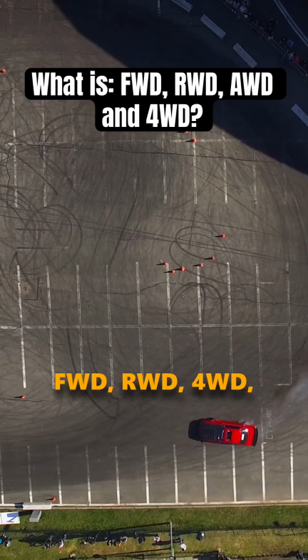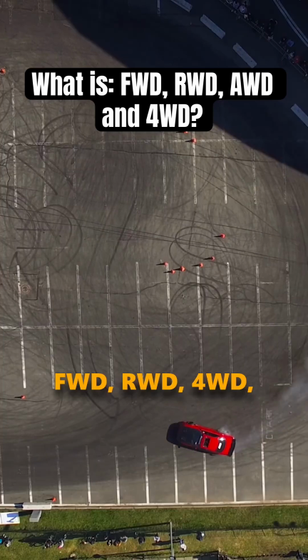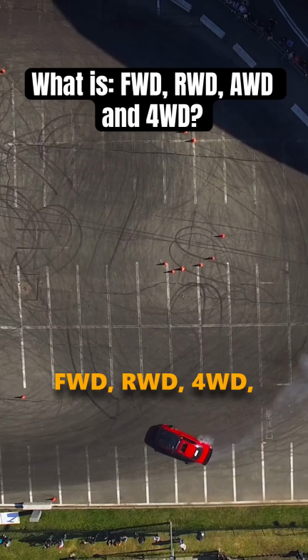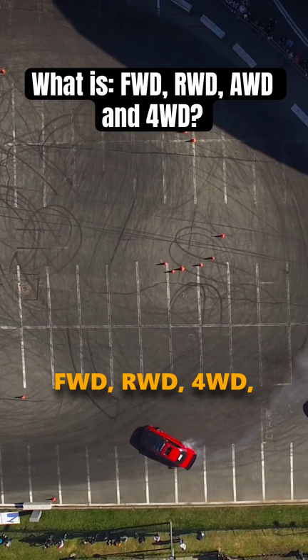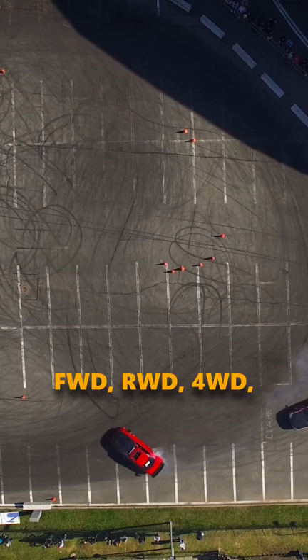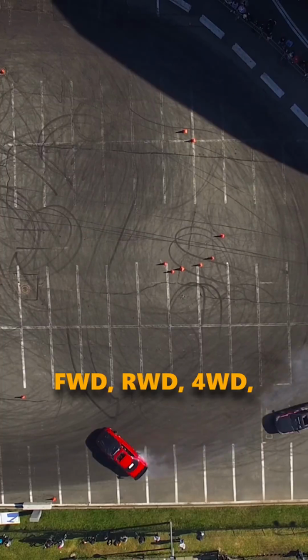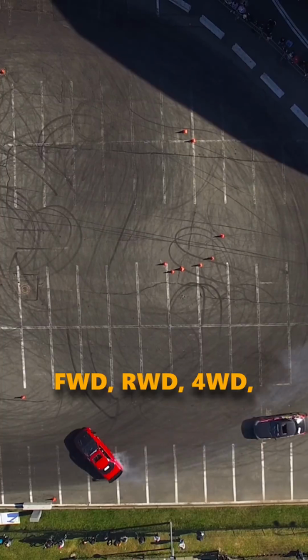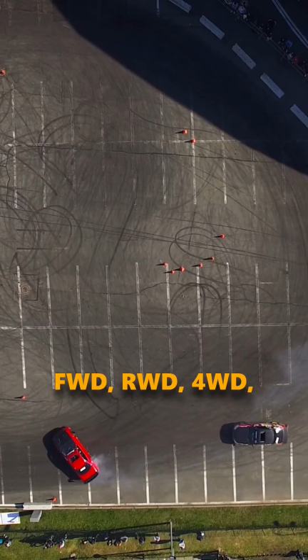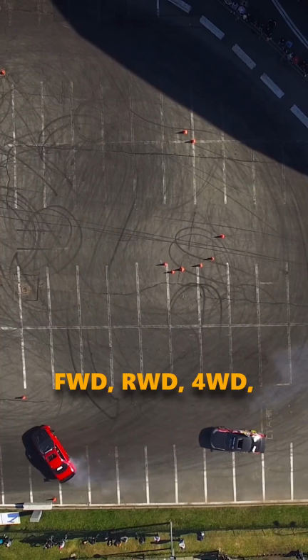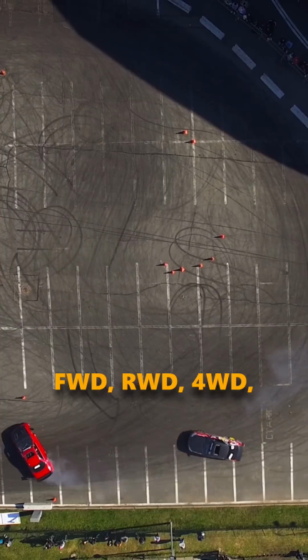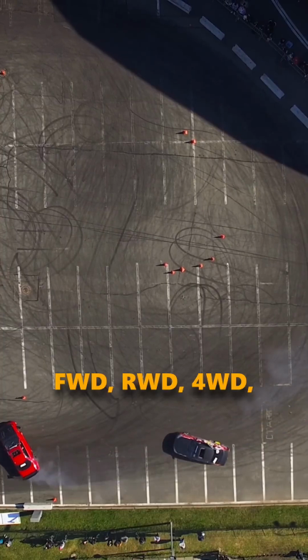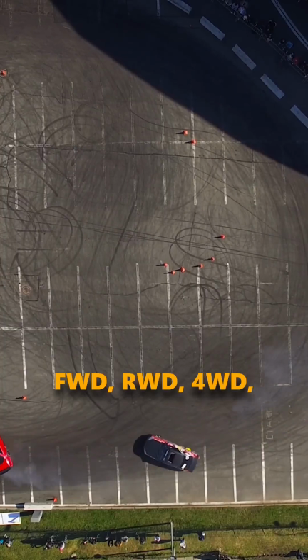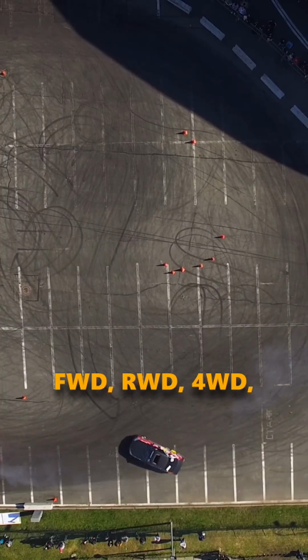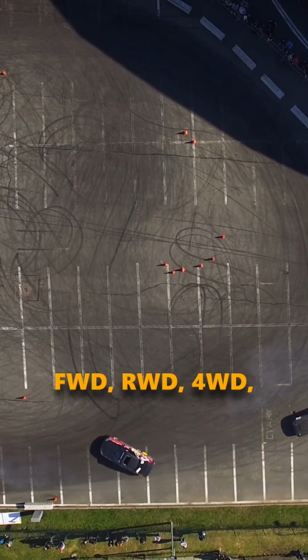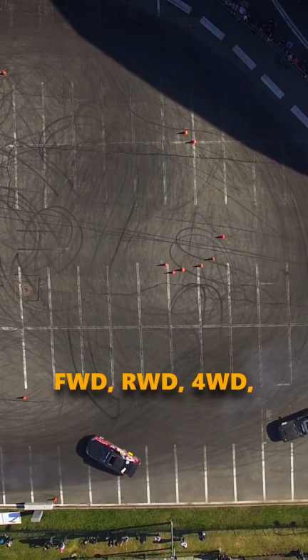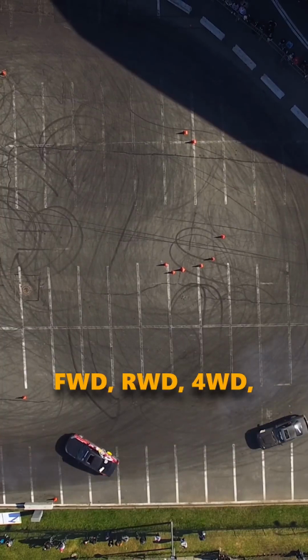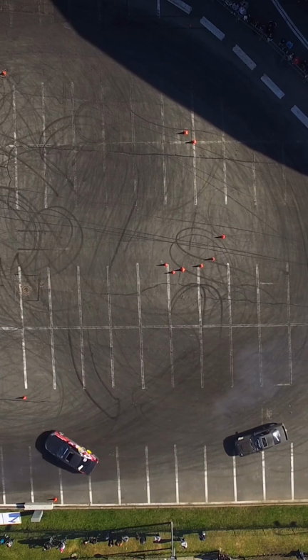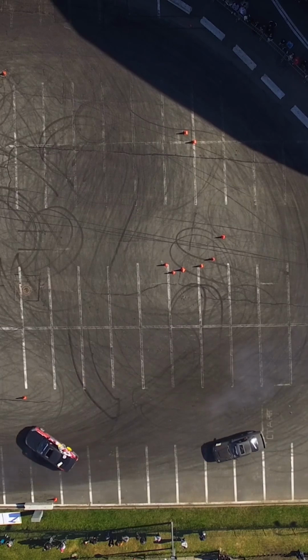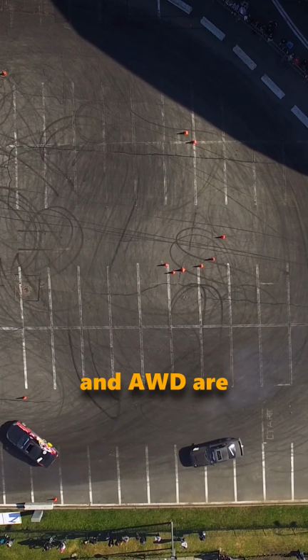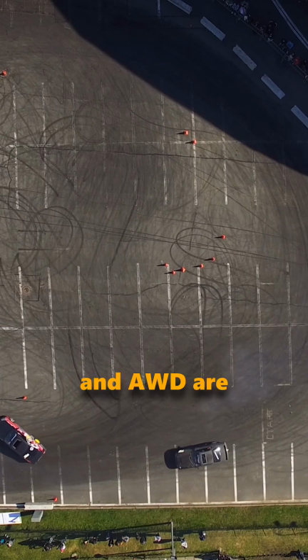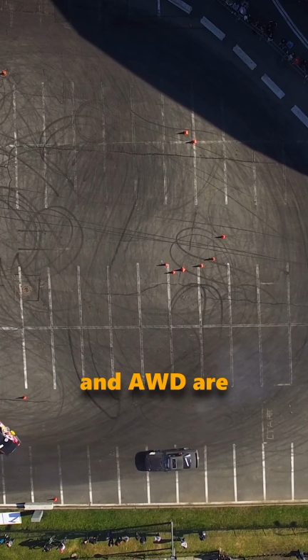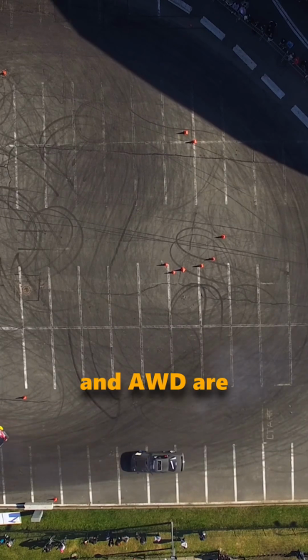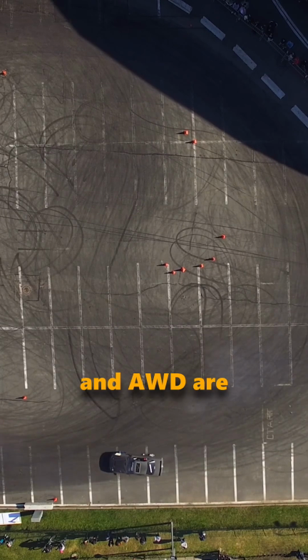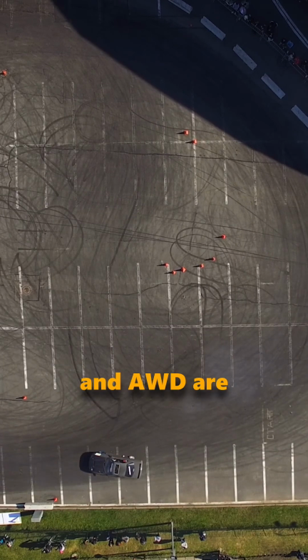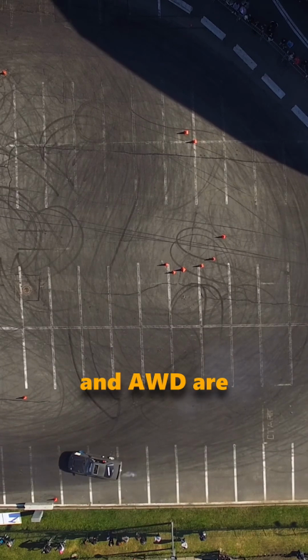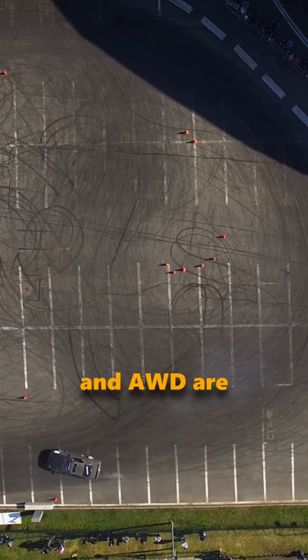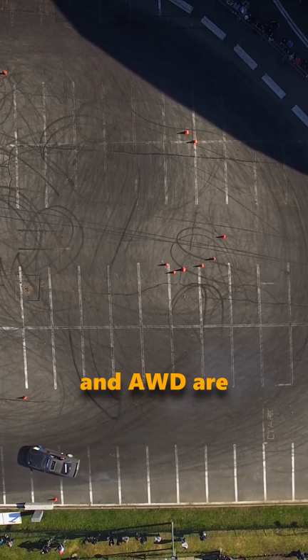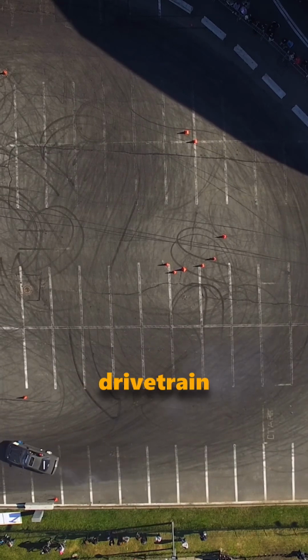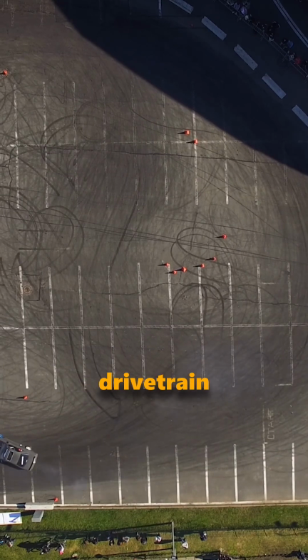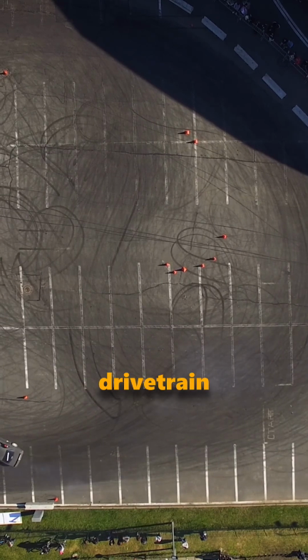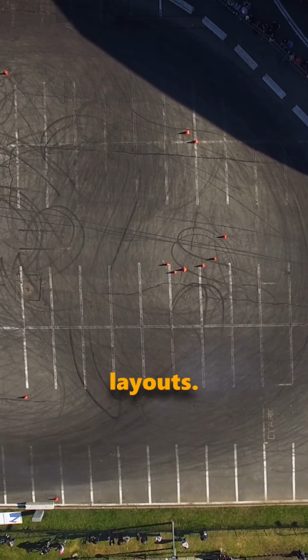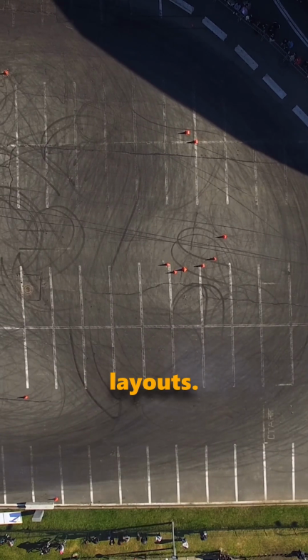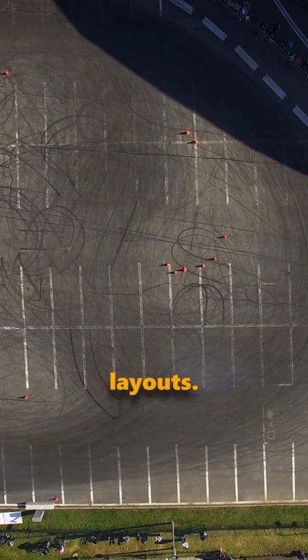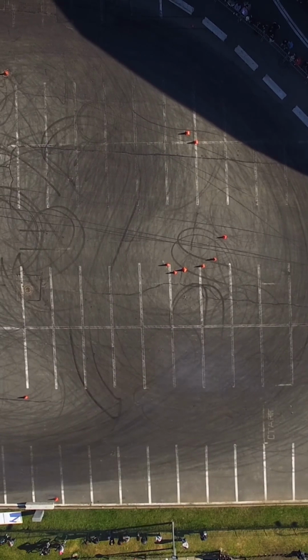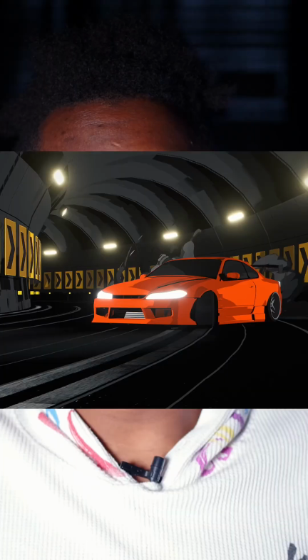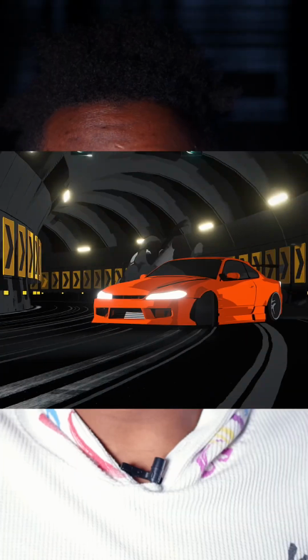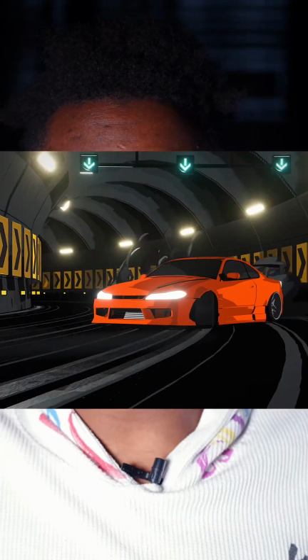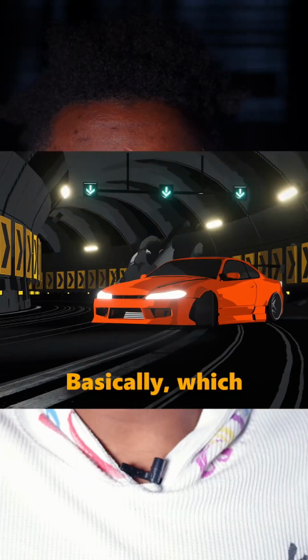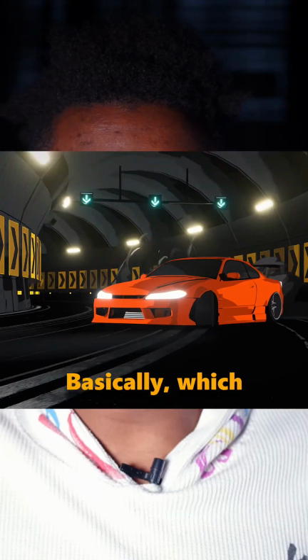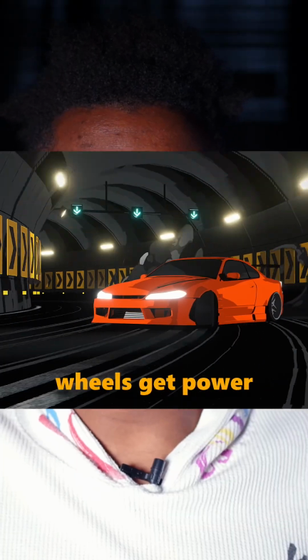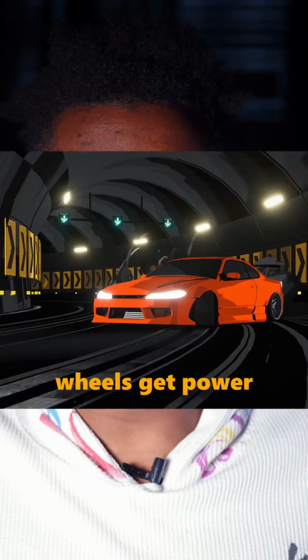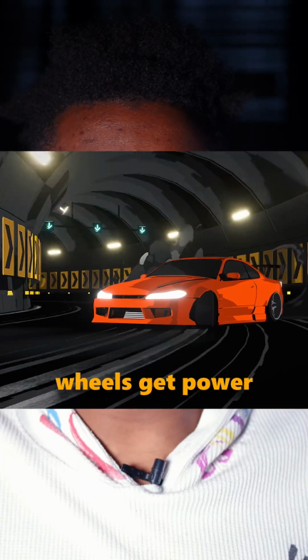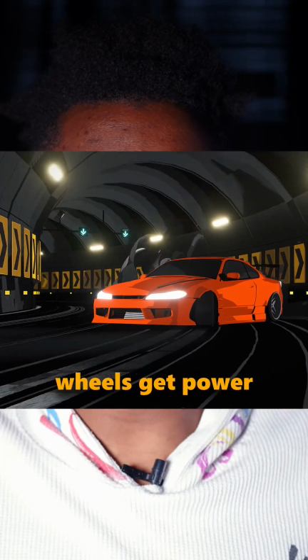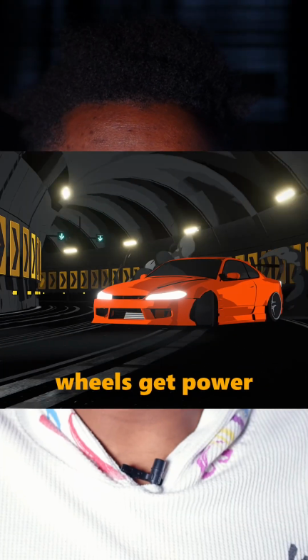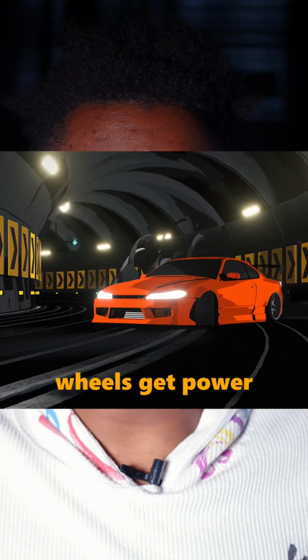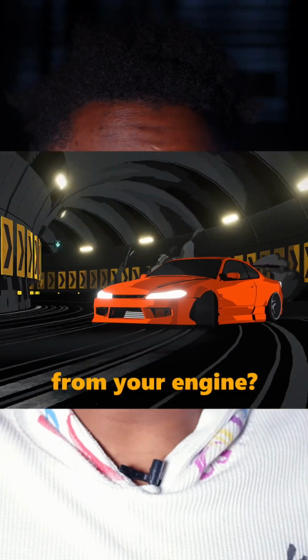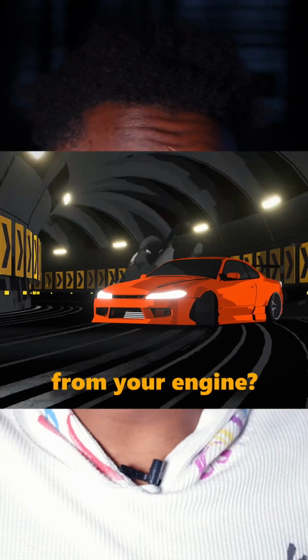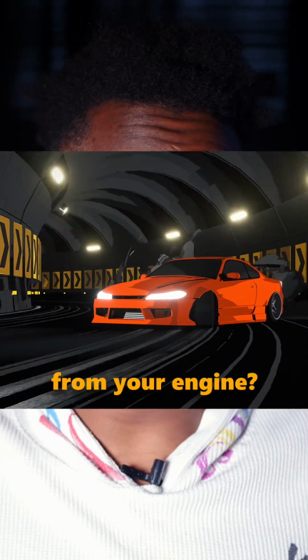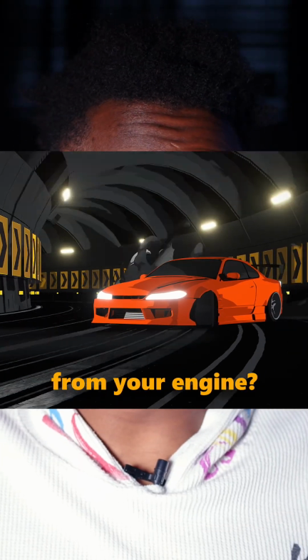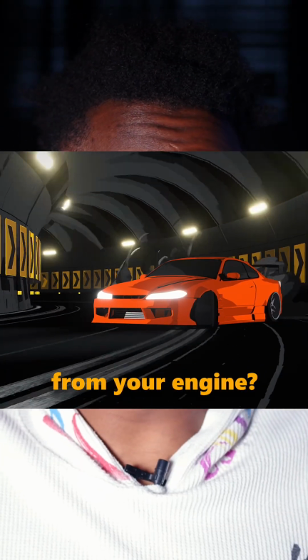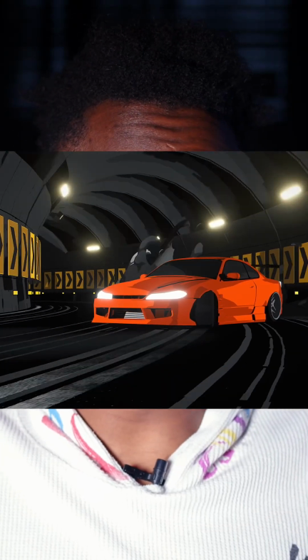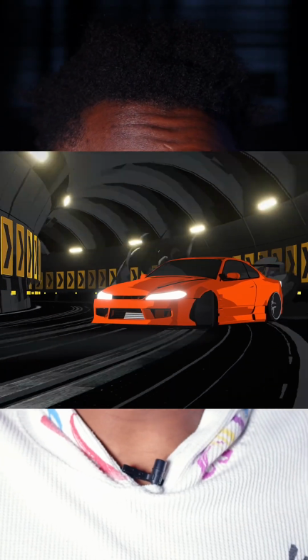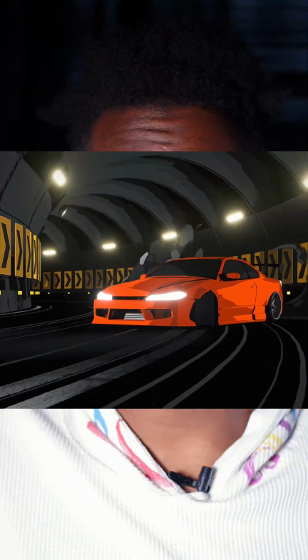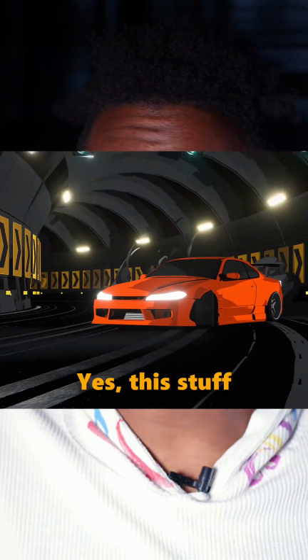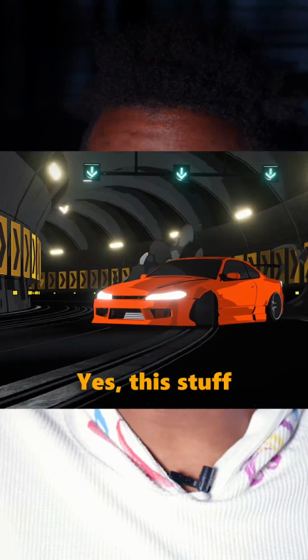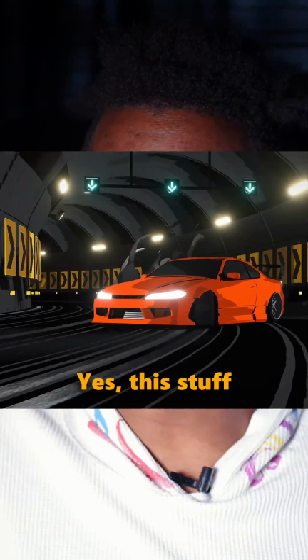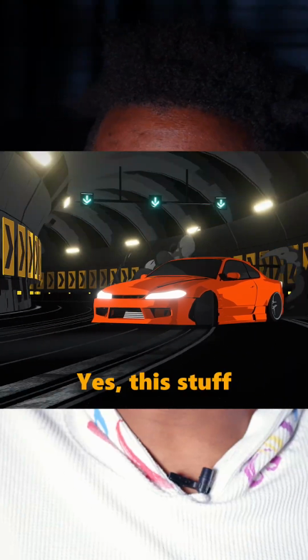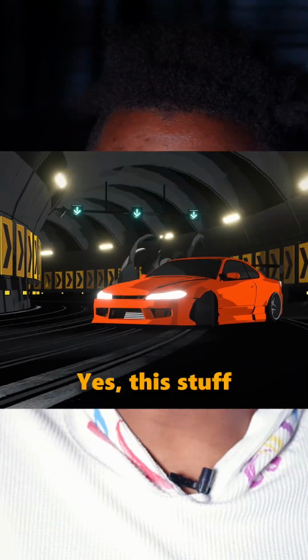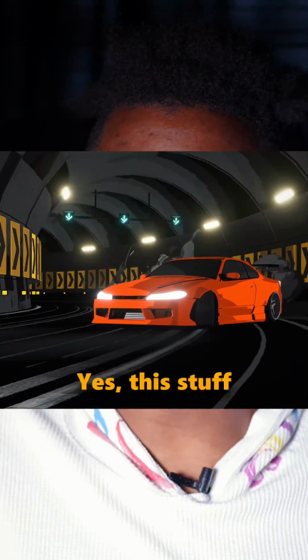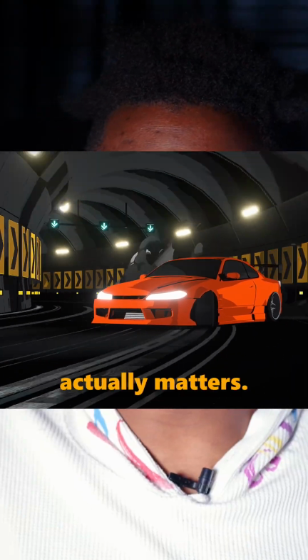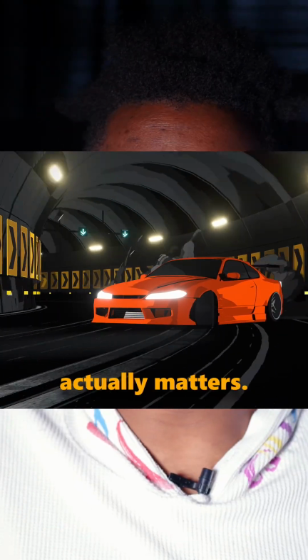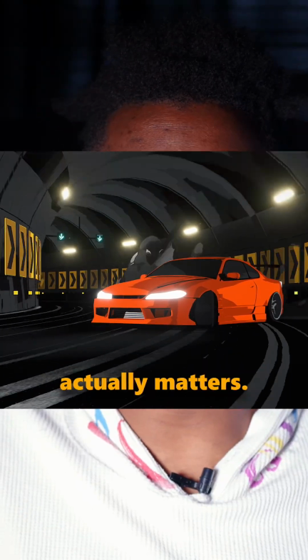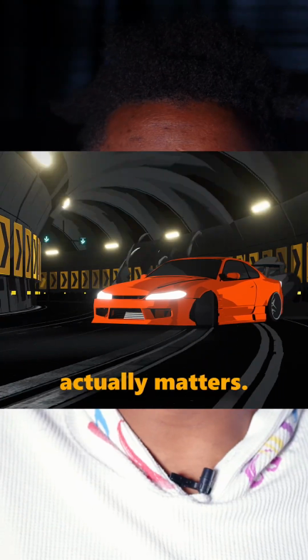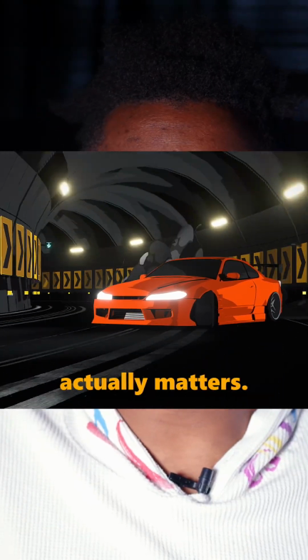FWD, RWD, 4WD, and AWD are drivetrain layouts — basically, which wheels get power from your engine. And yes, this stuff actually matters.